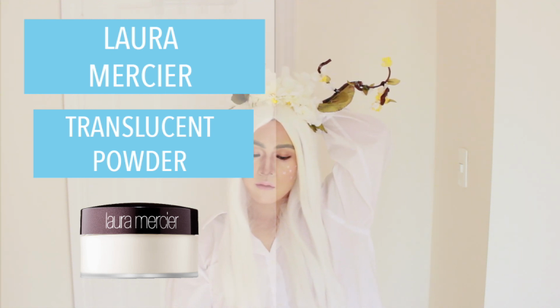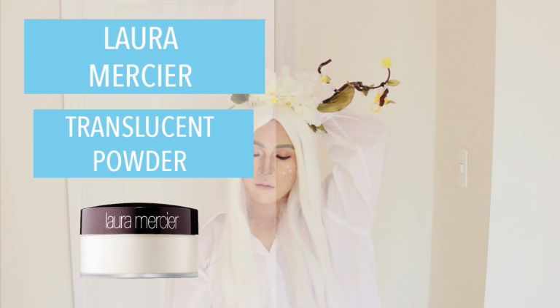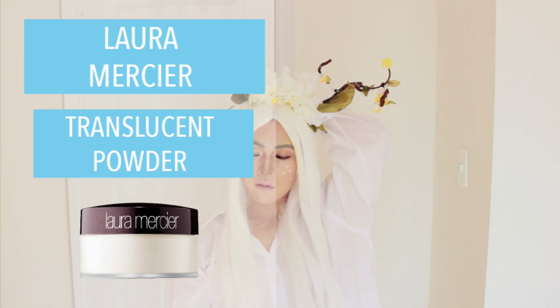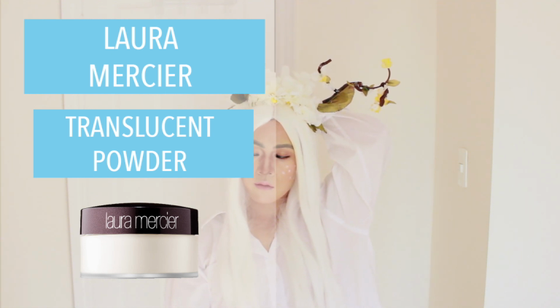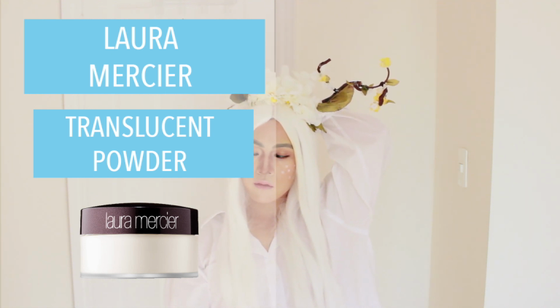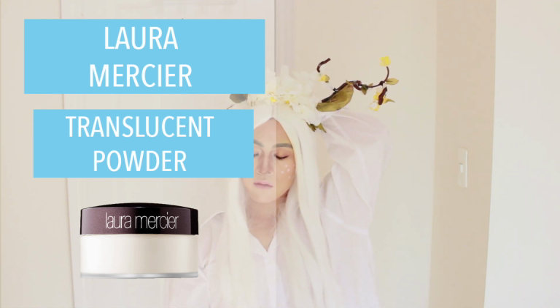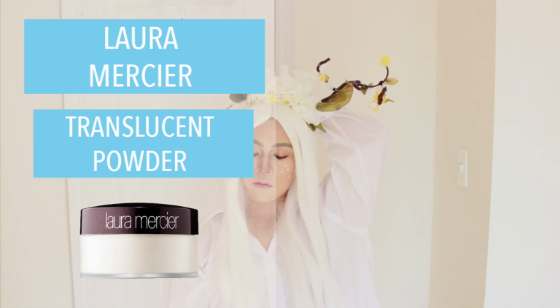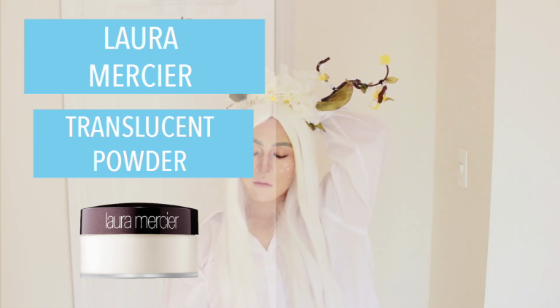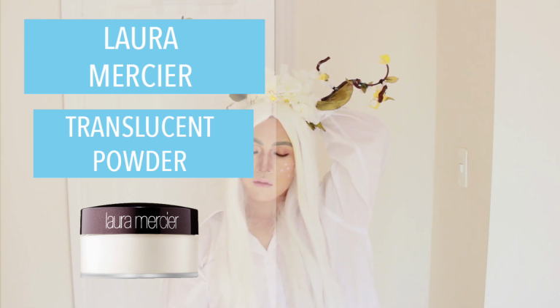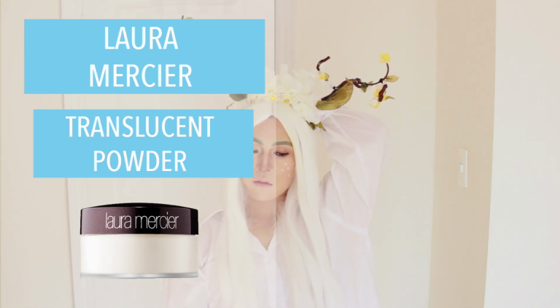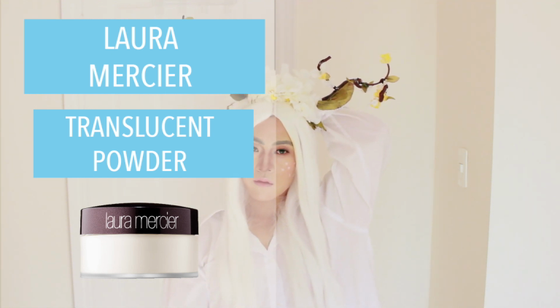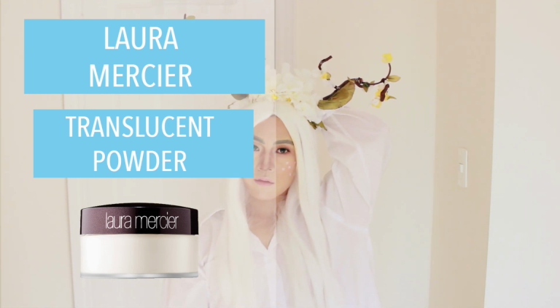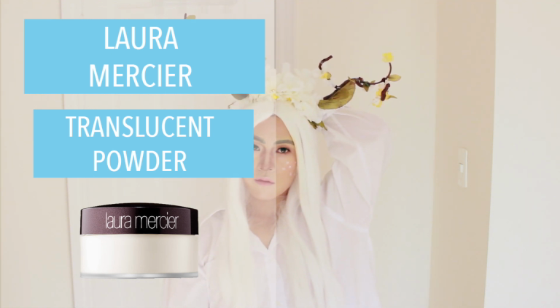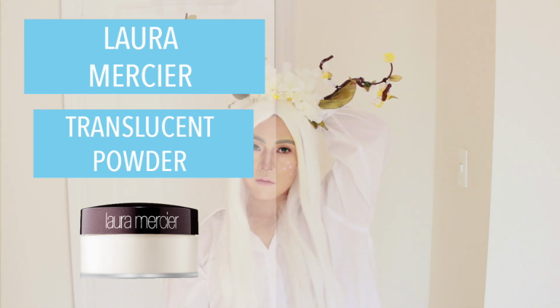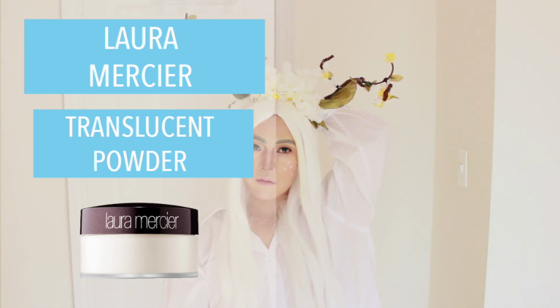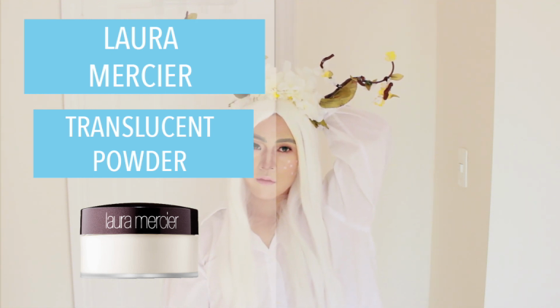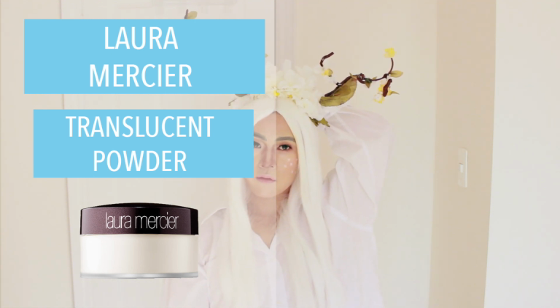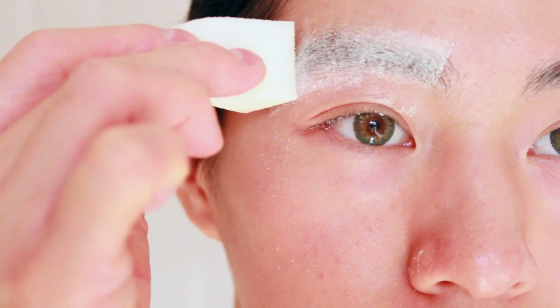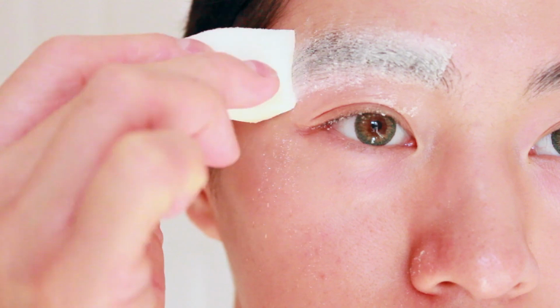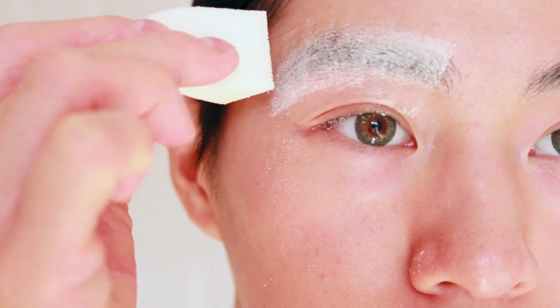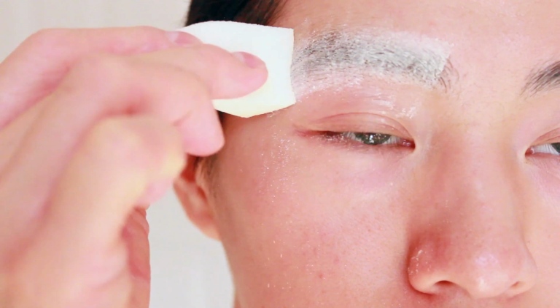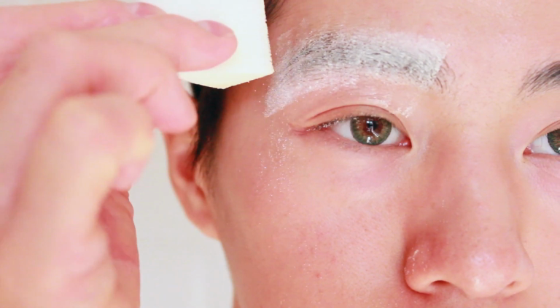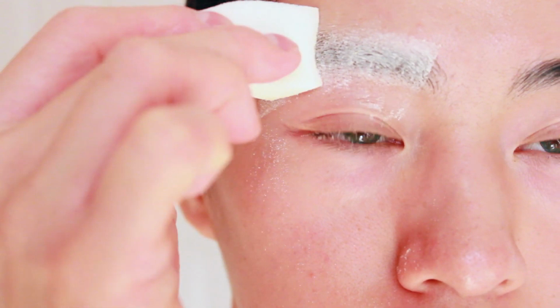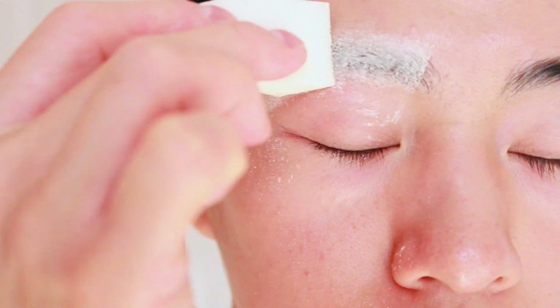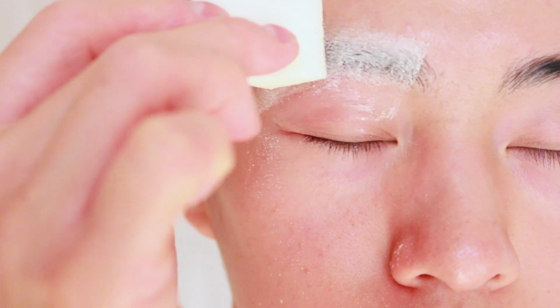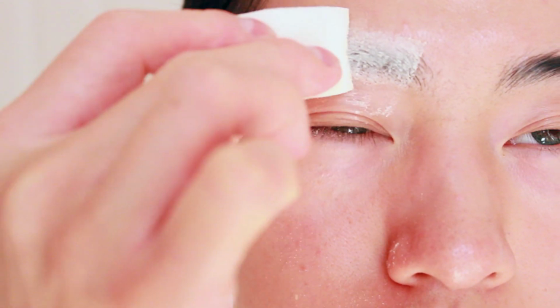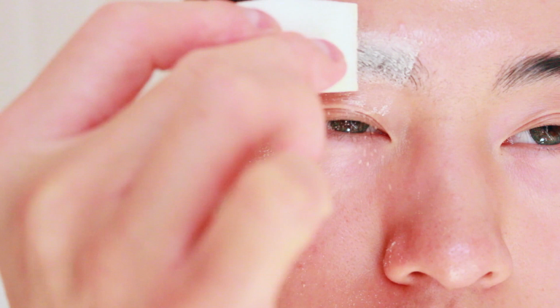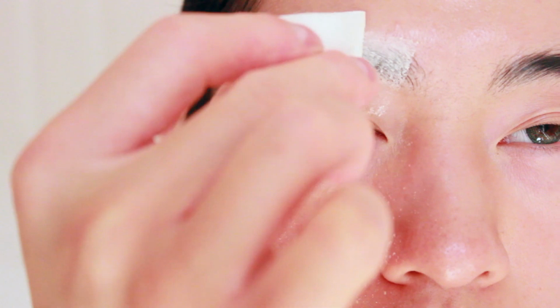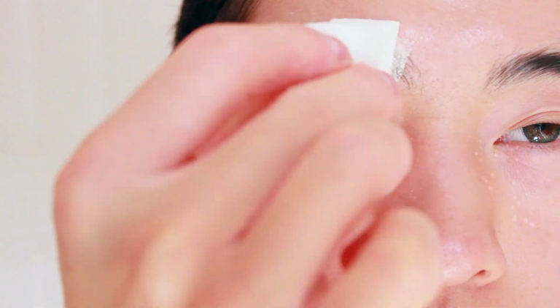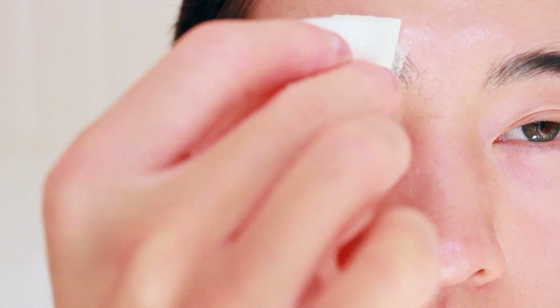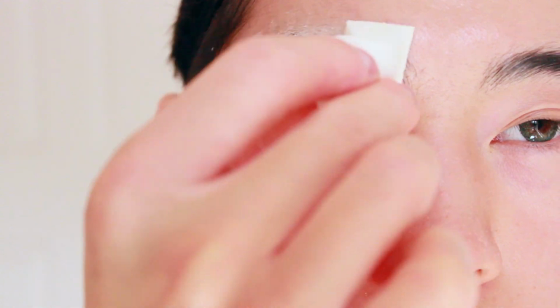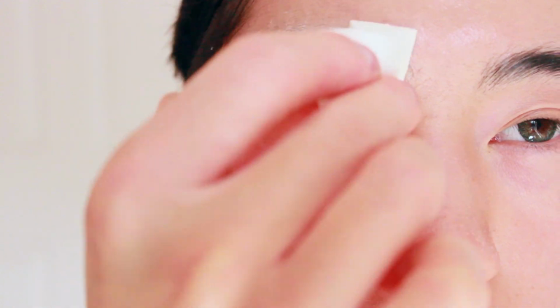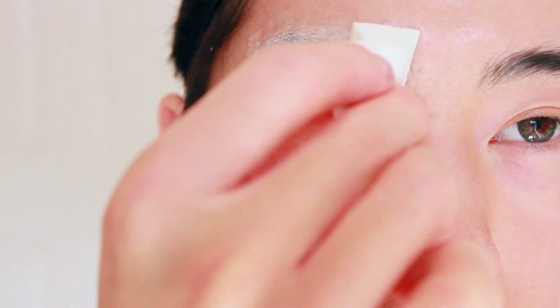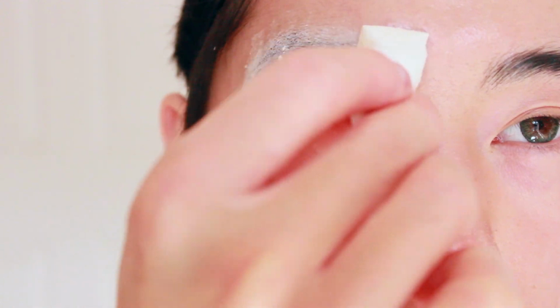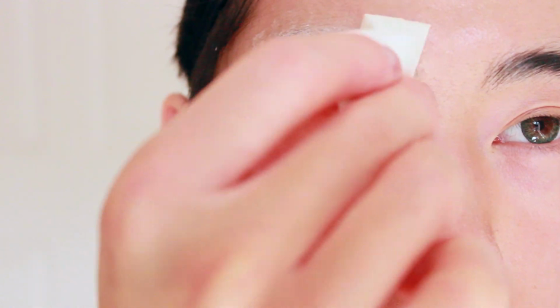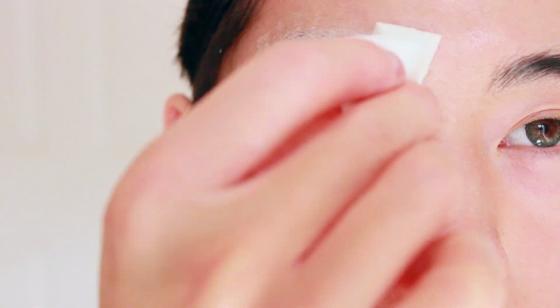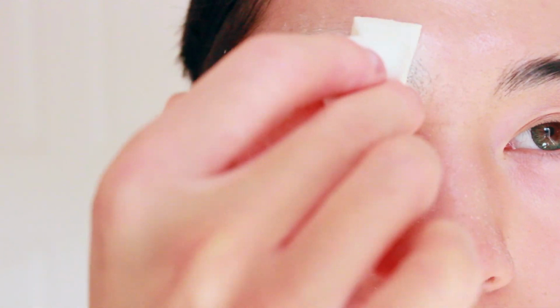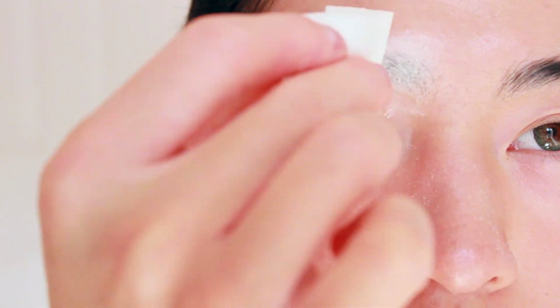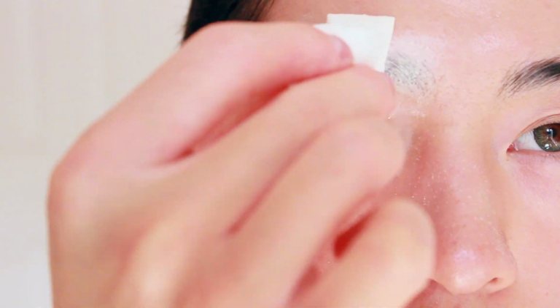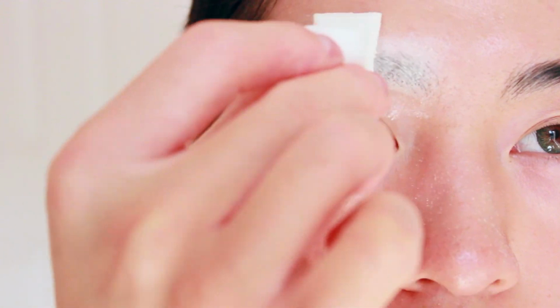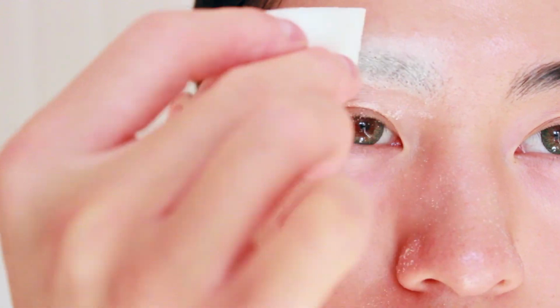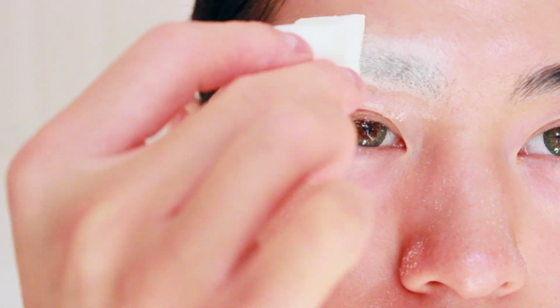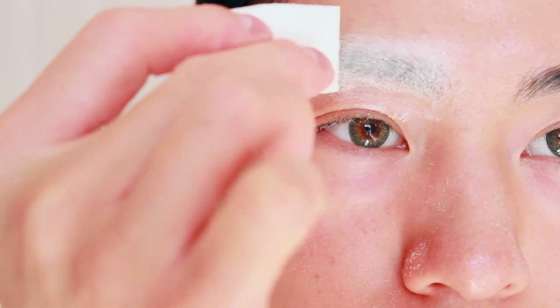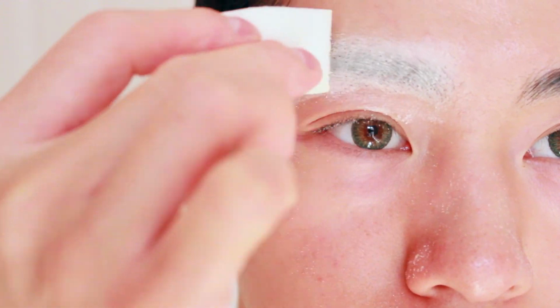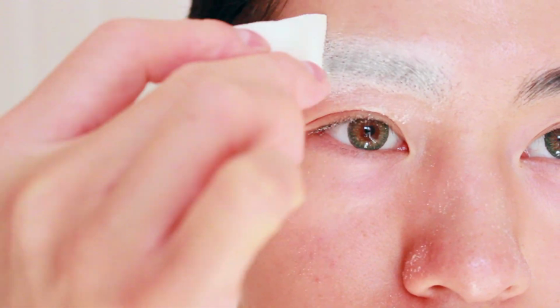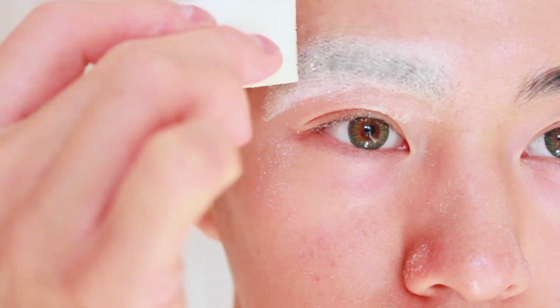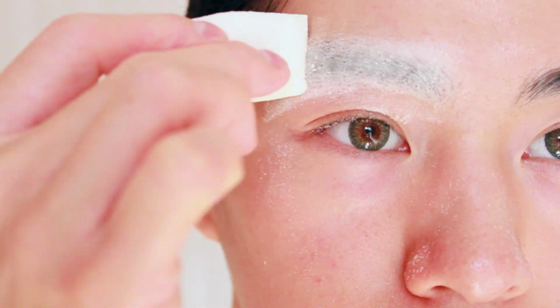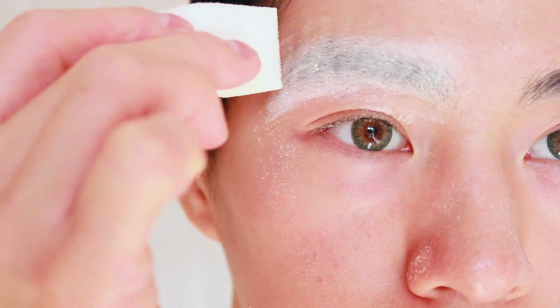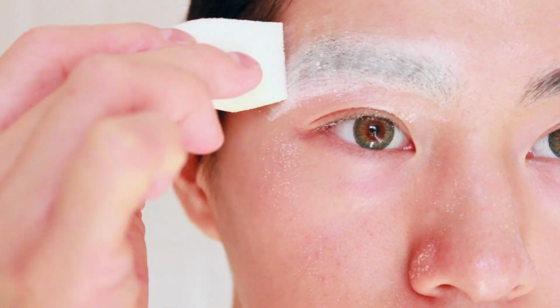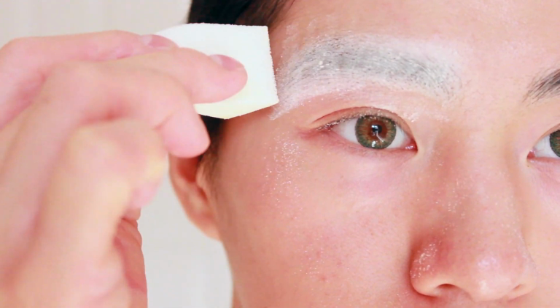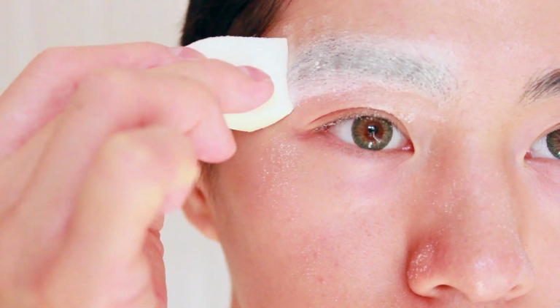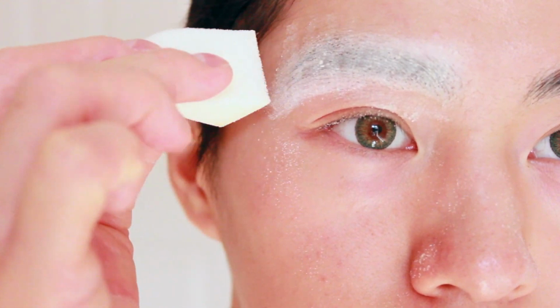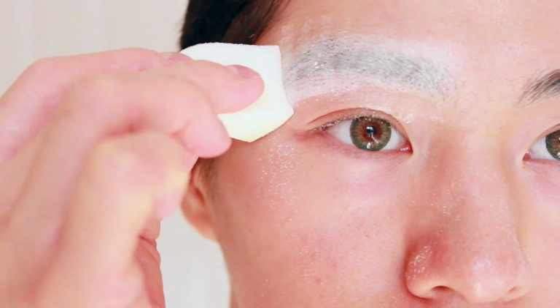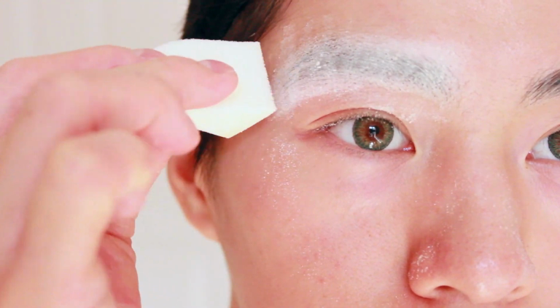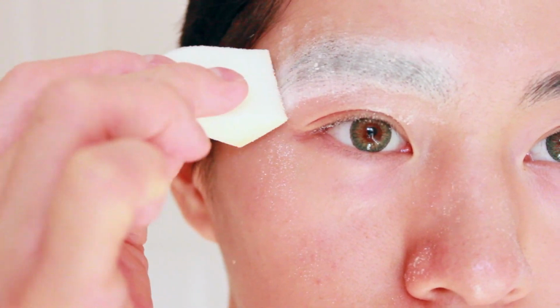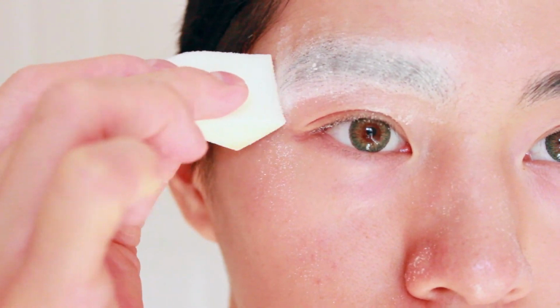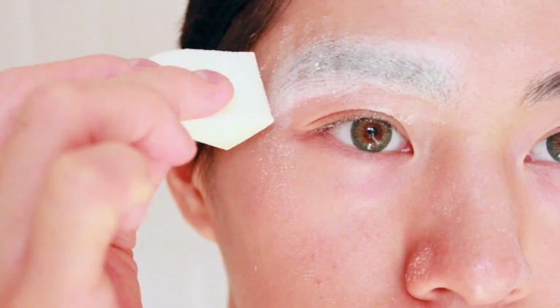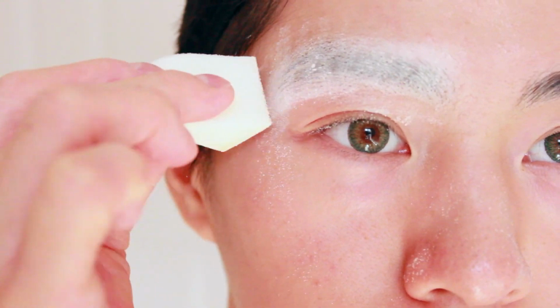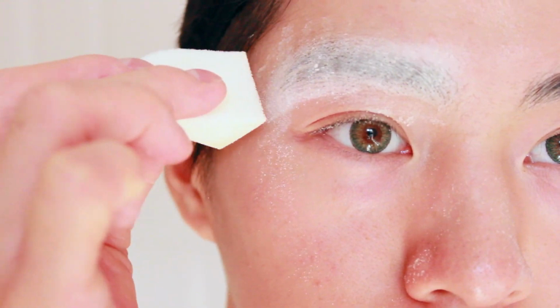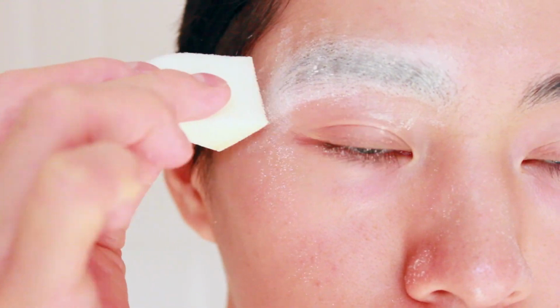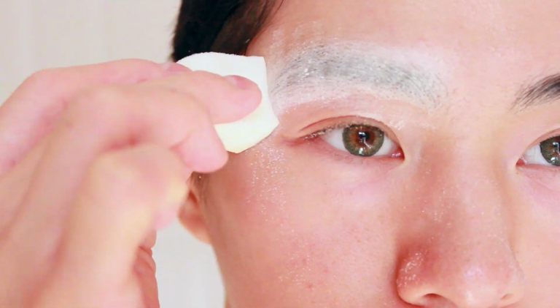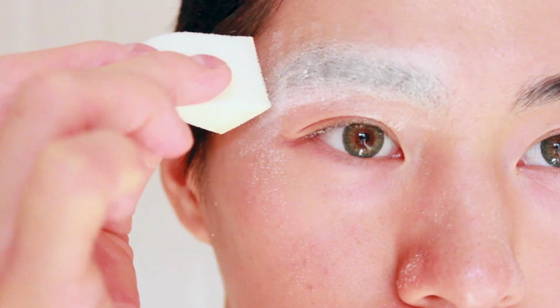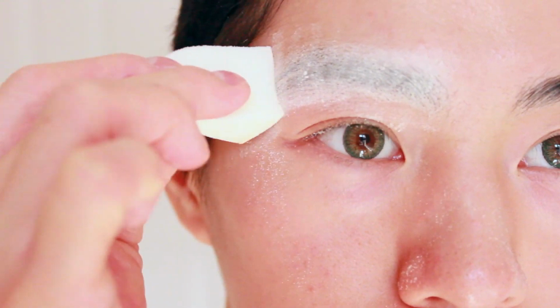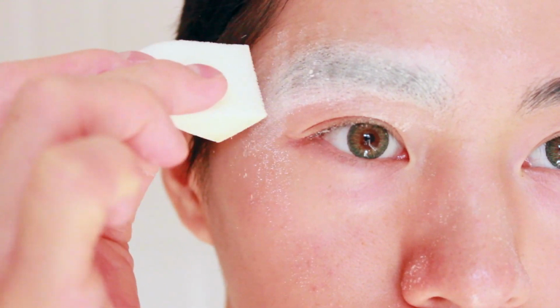Next, using a translucent powder, grab a sponge and press the powder onto the glued eyebrows, then let it sit for a few minutes.